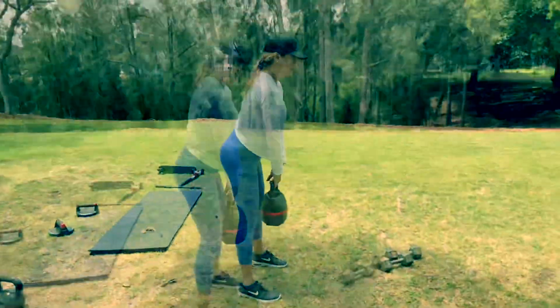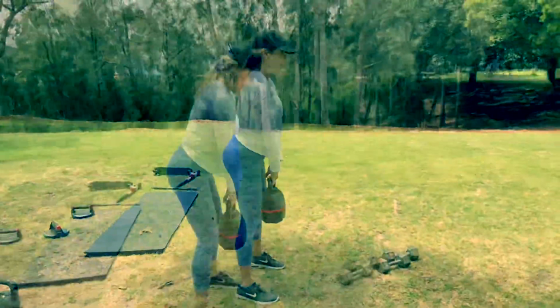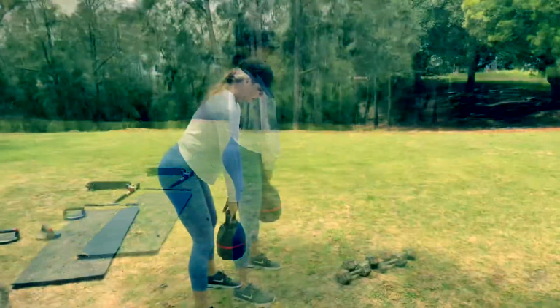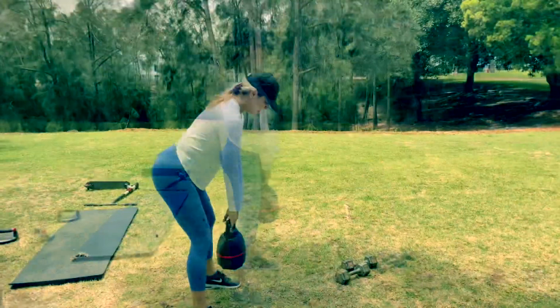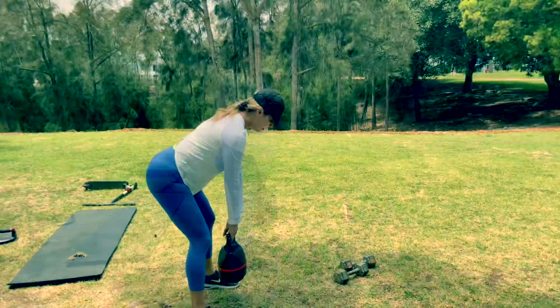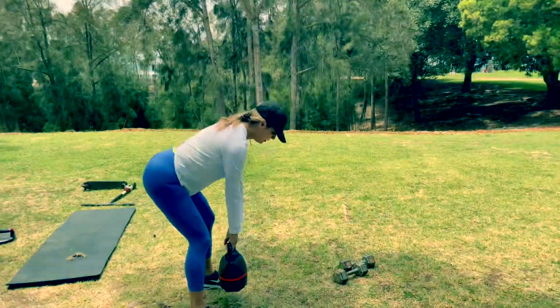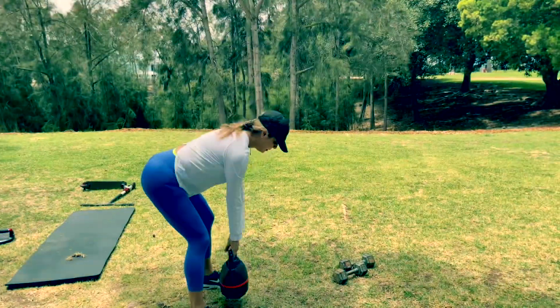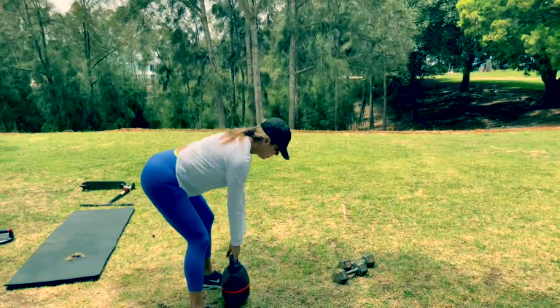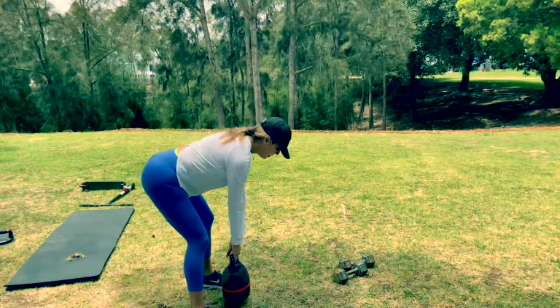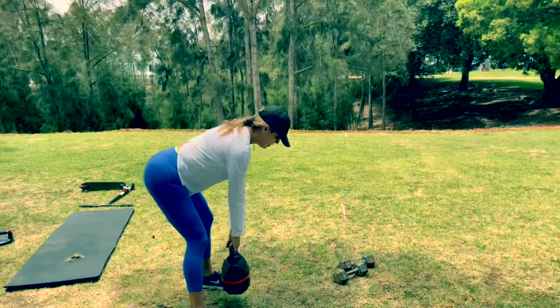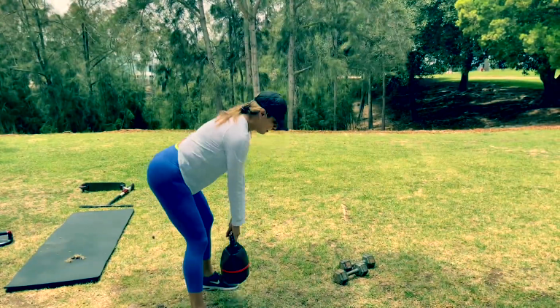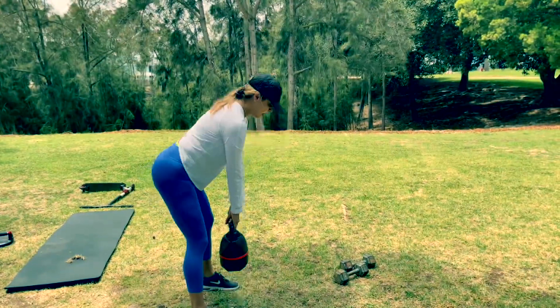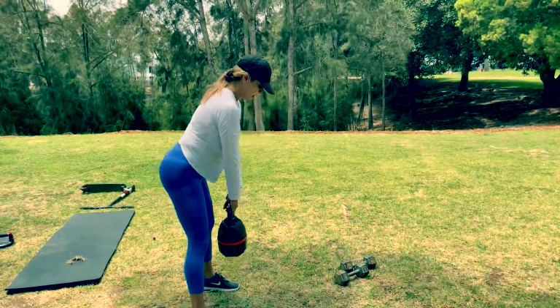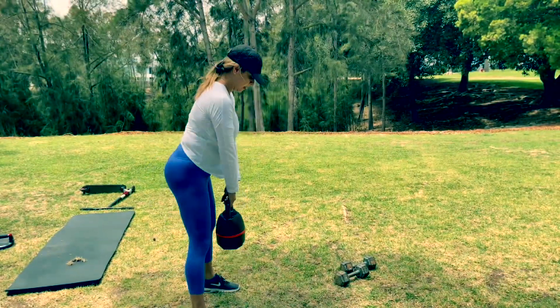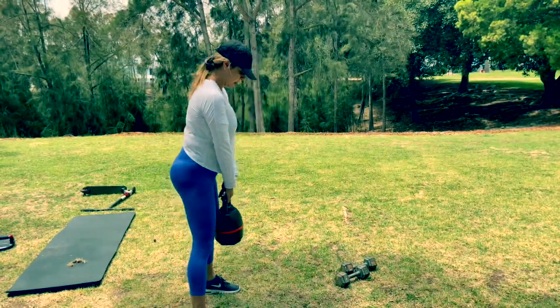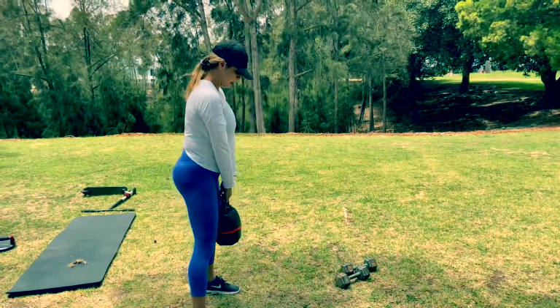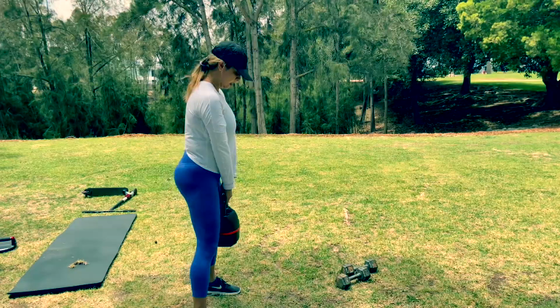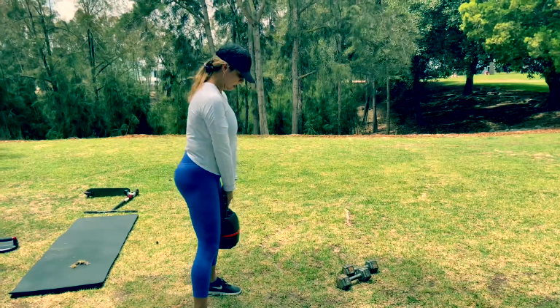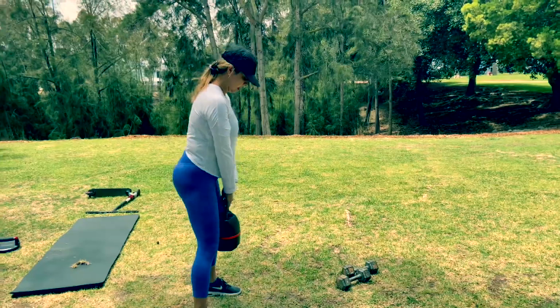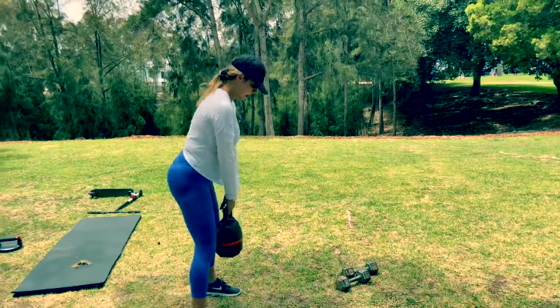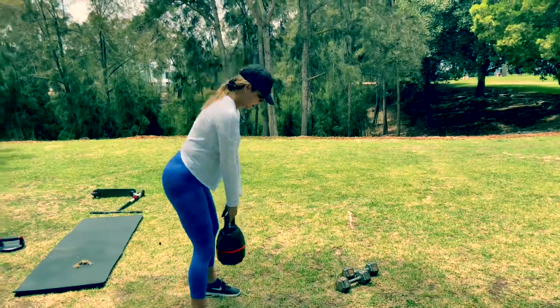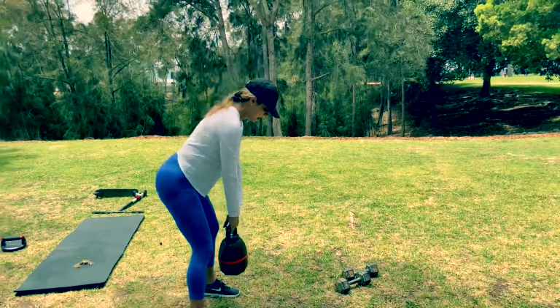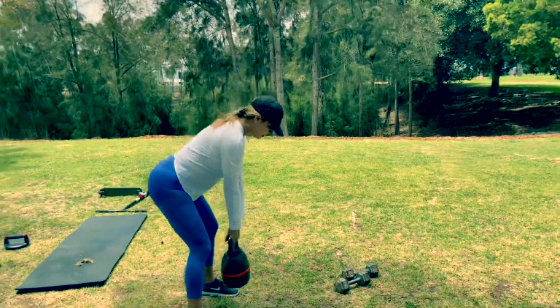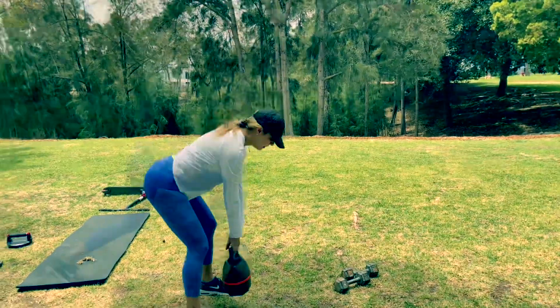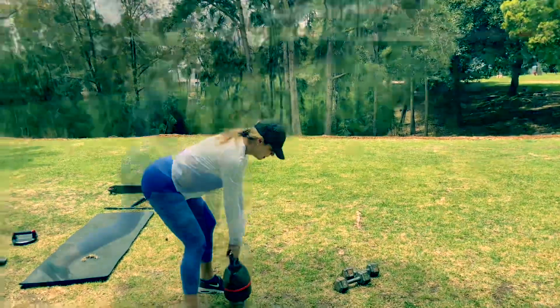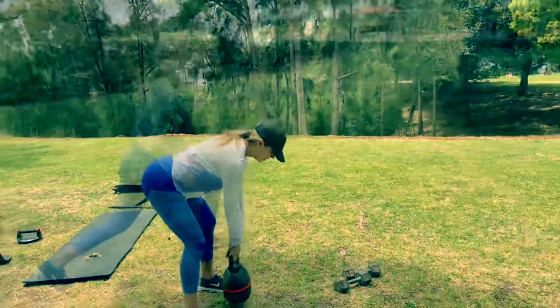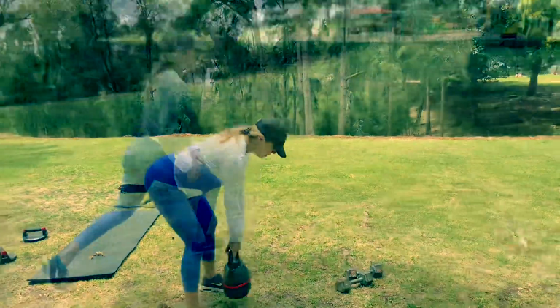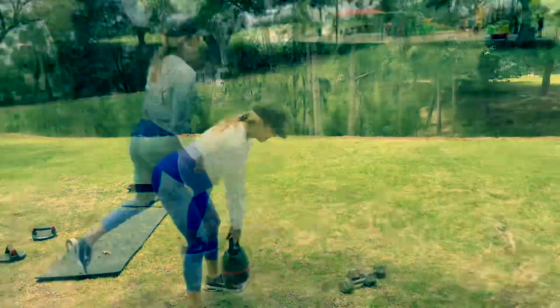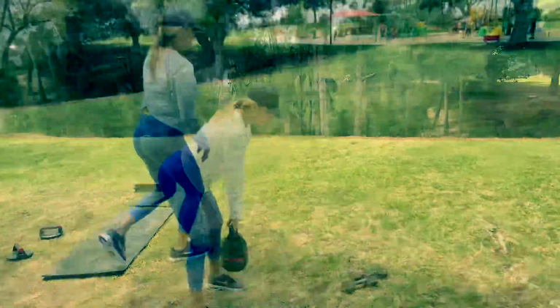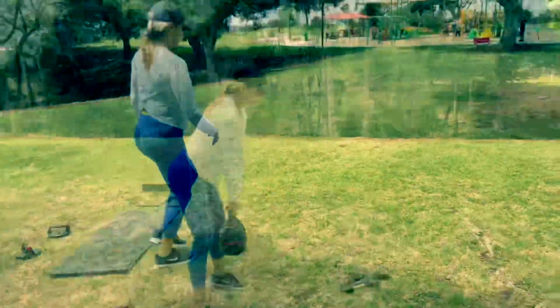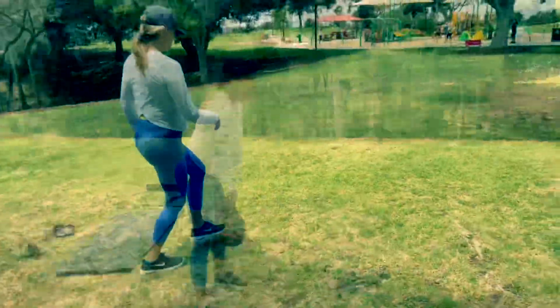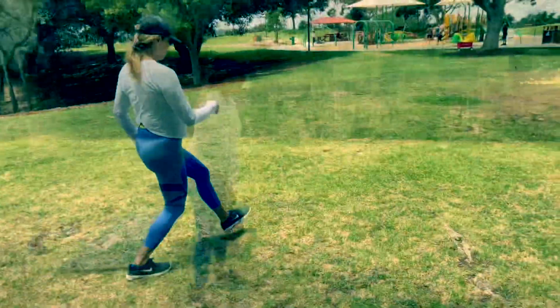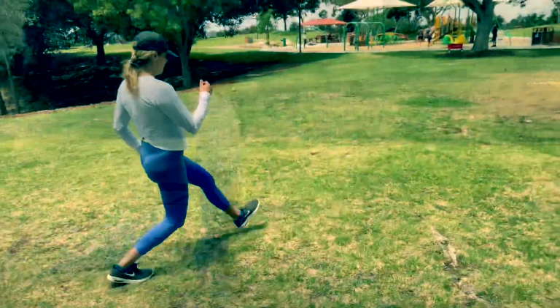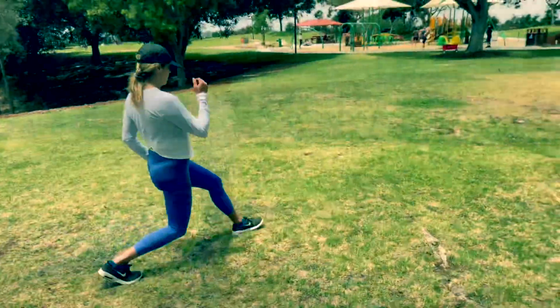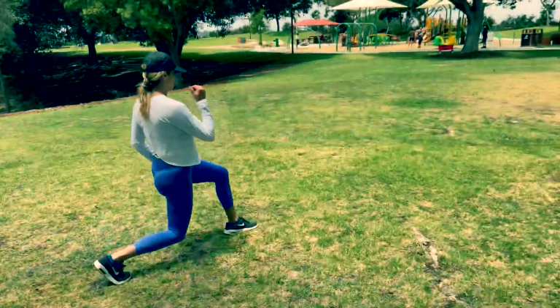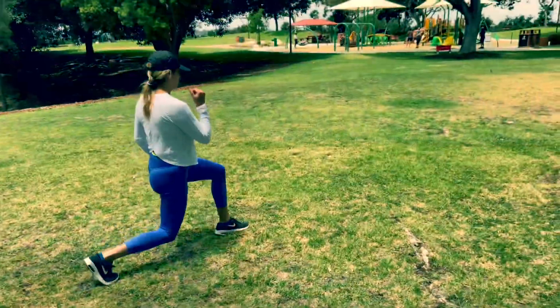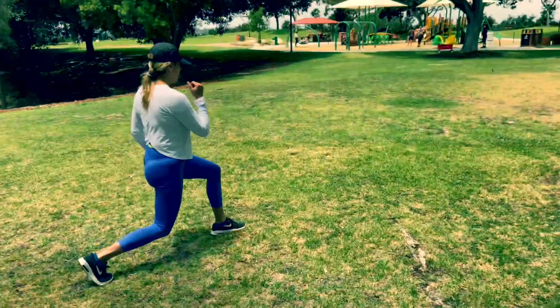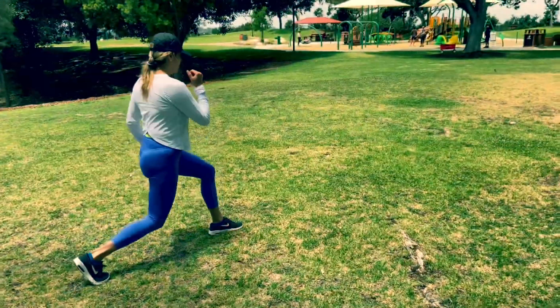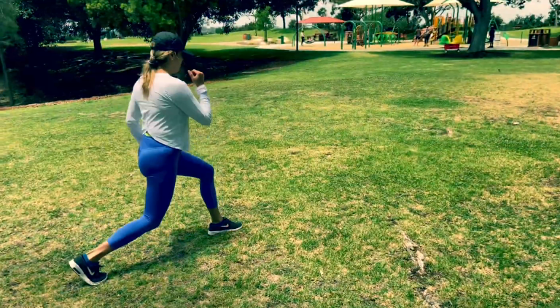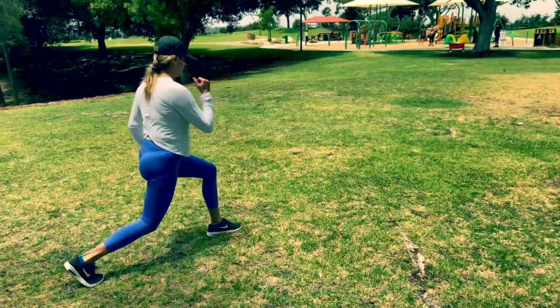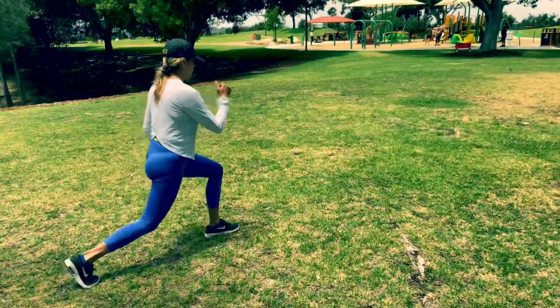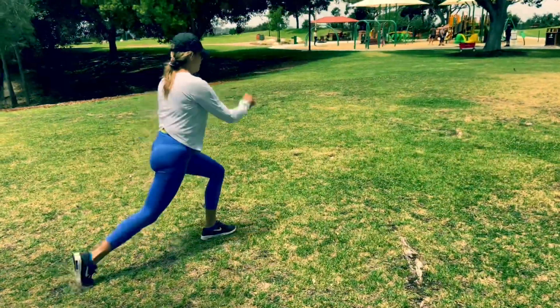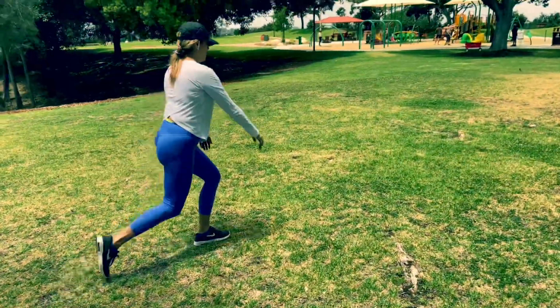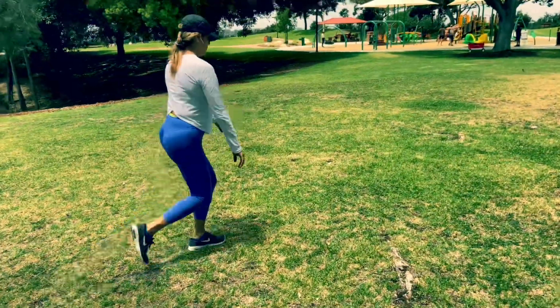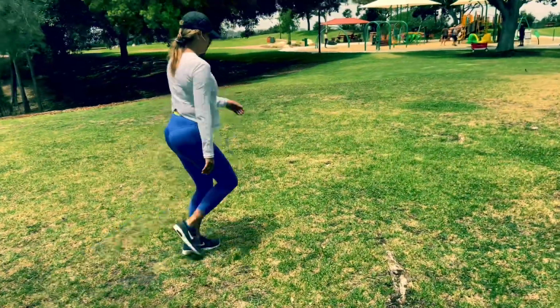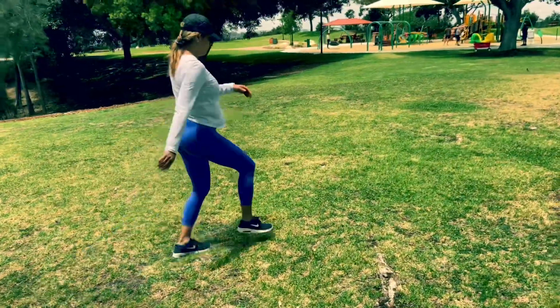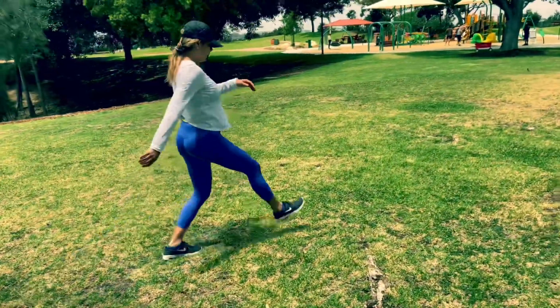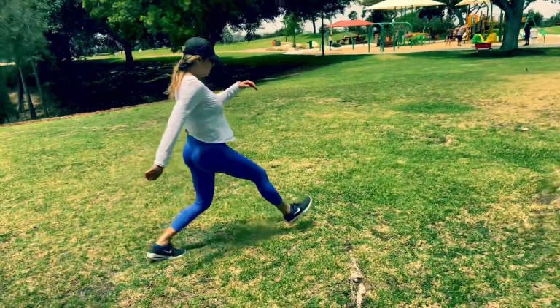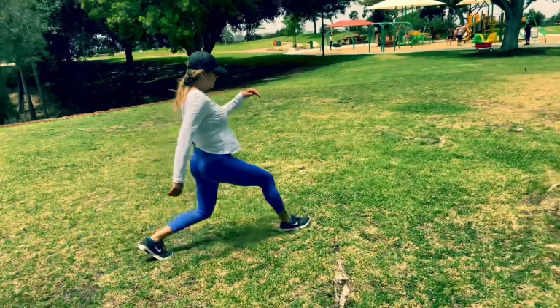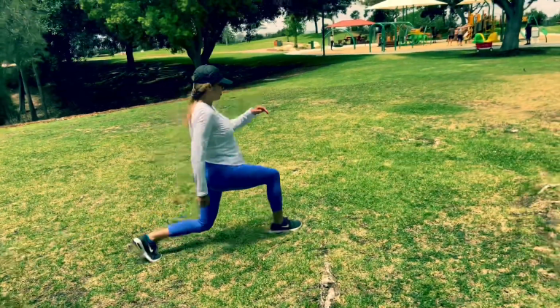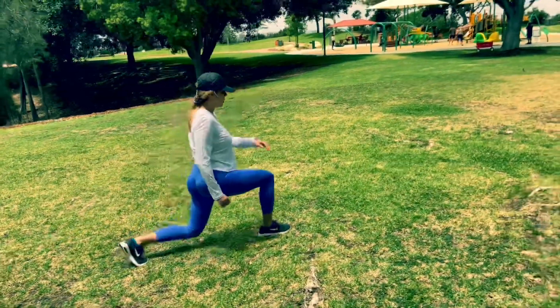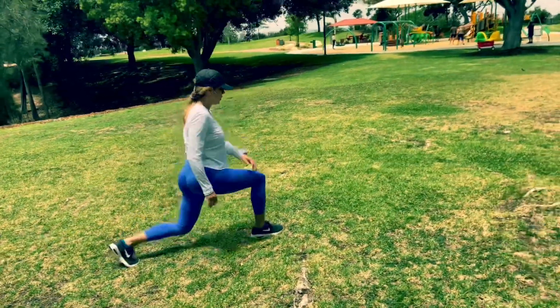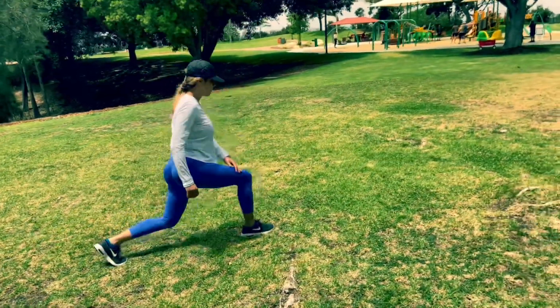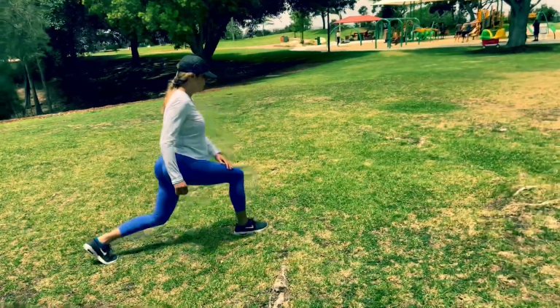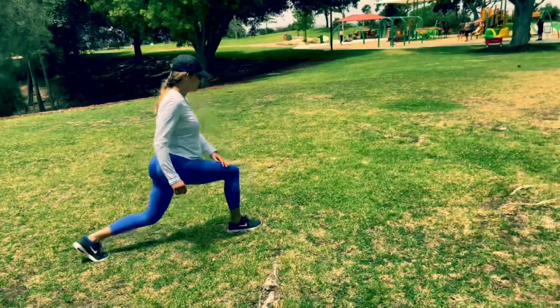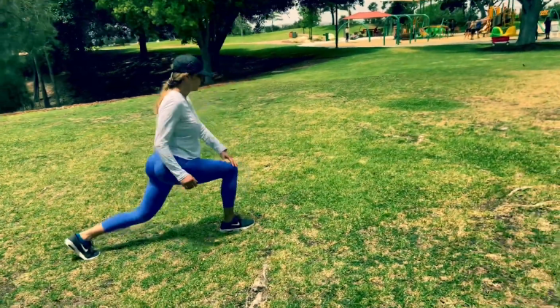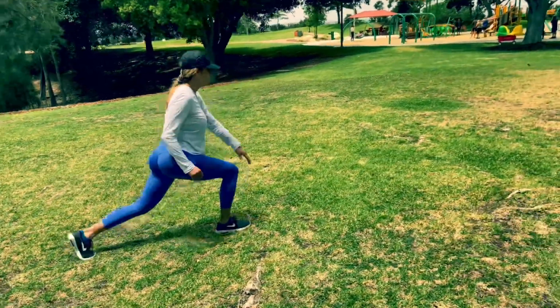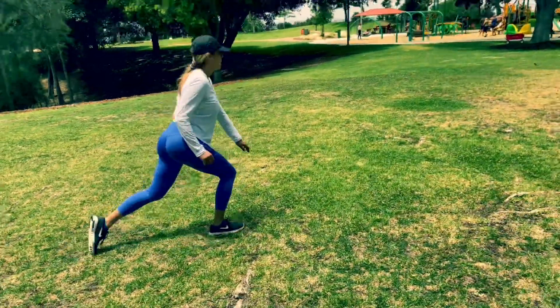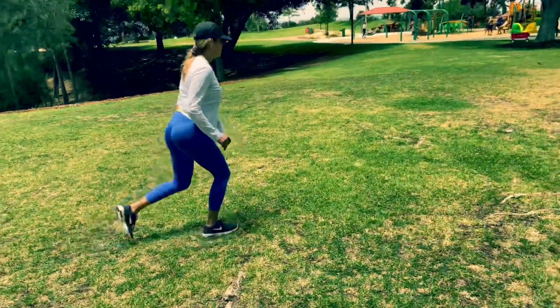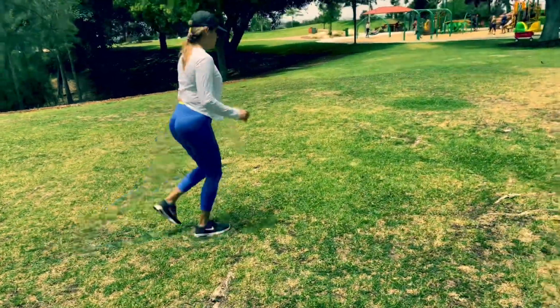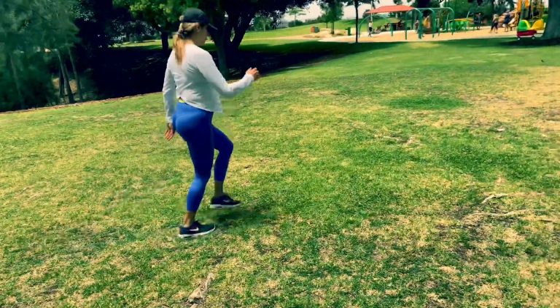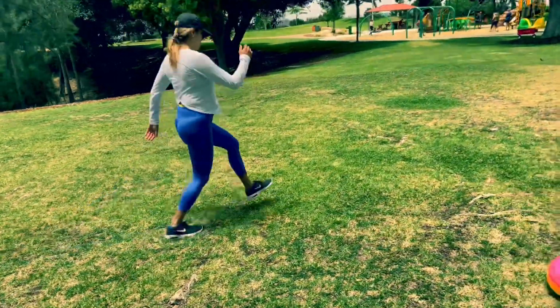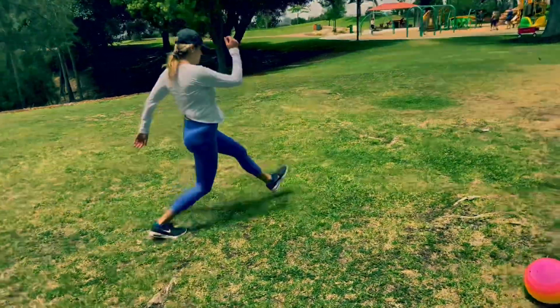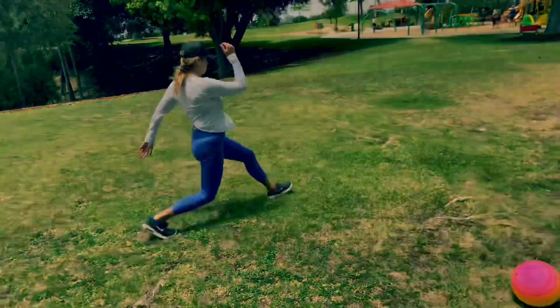Right into walking lunges, which is going to continue the group bar. Take a nice big step — imagine you're stepping over something every single time.